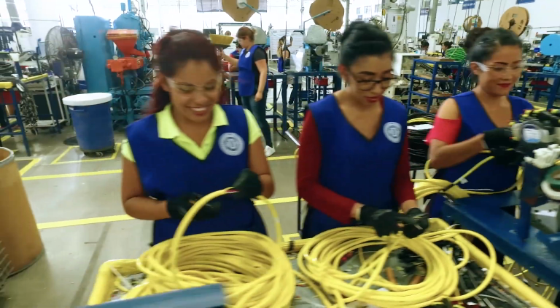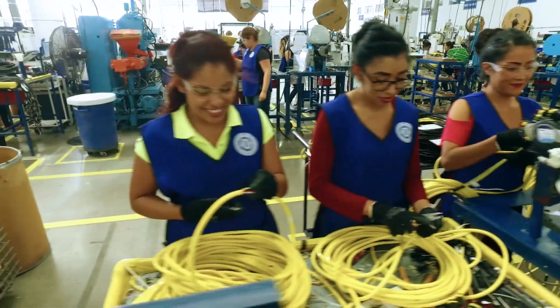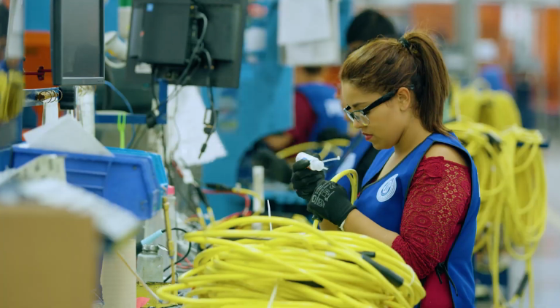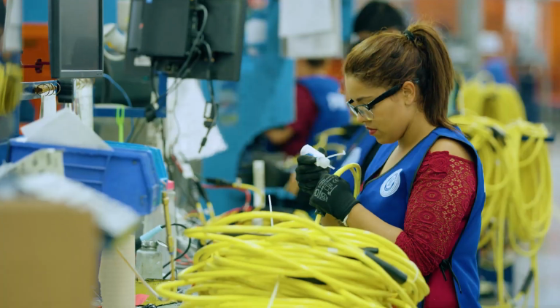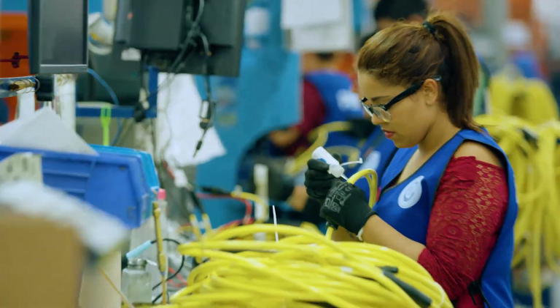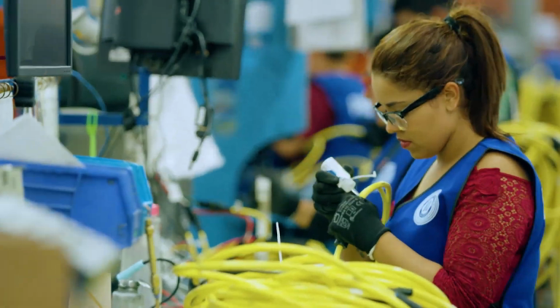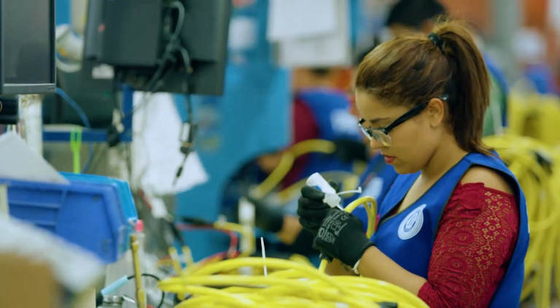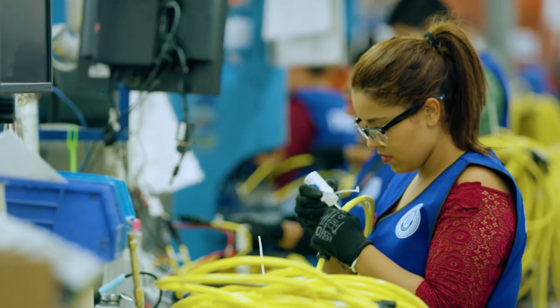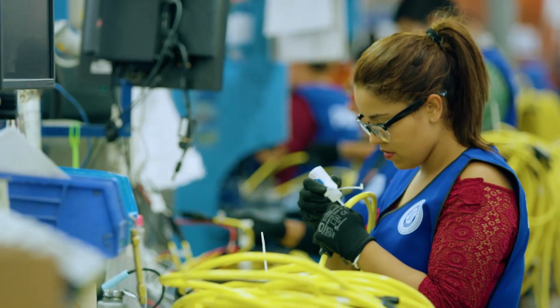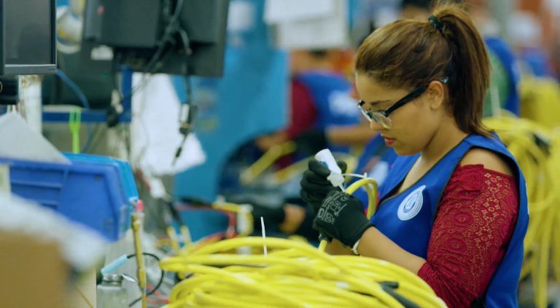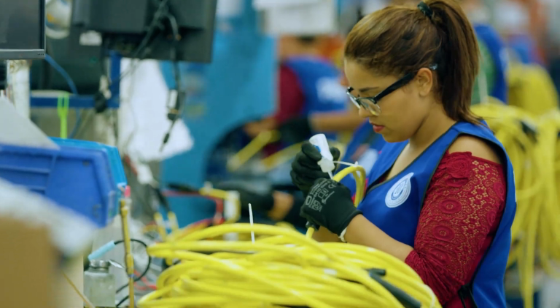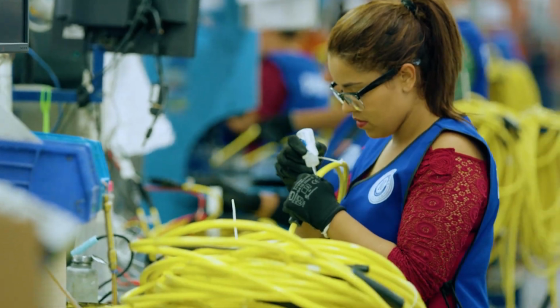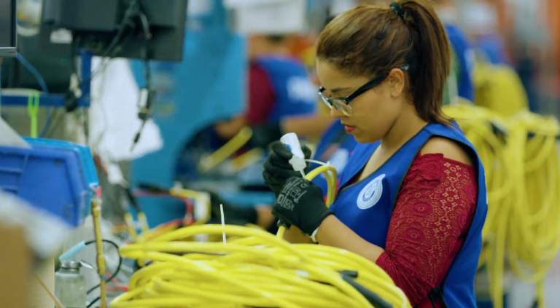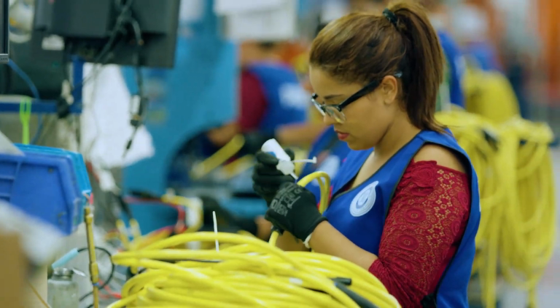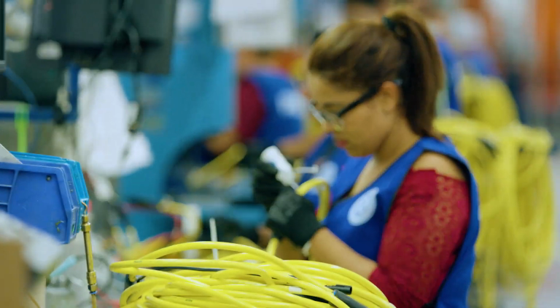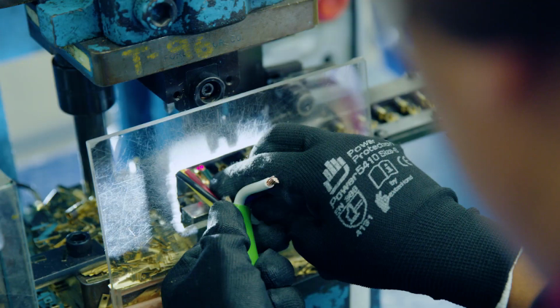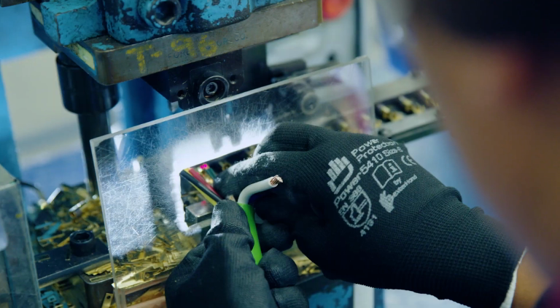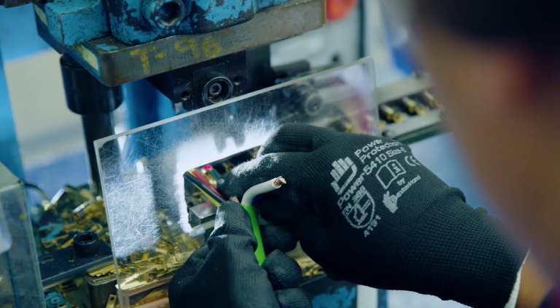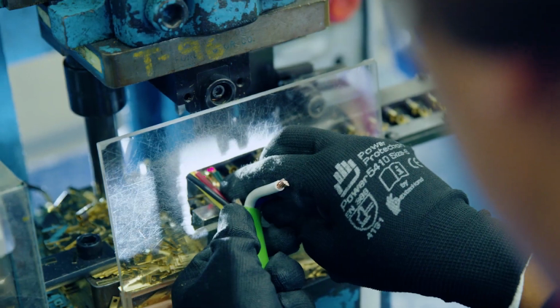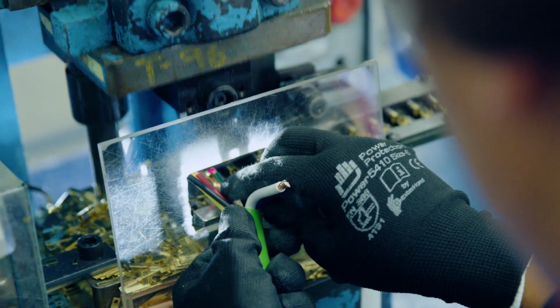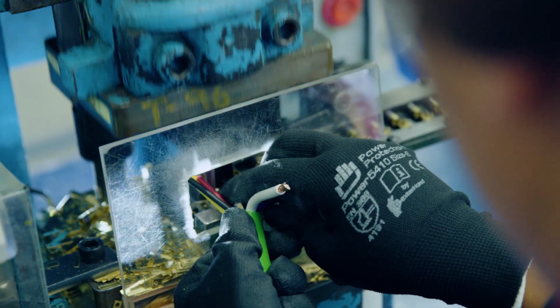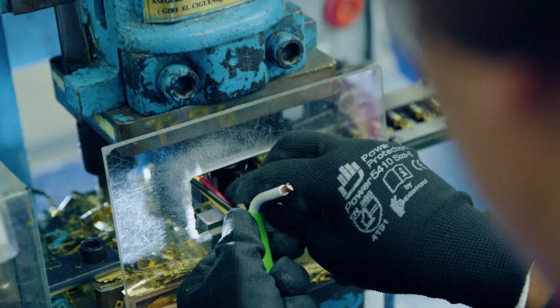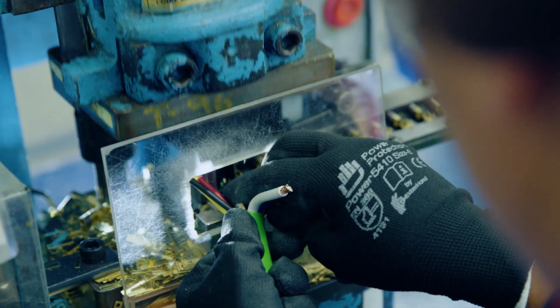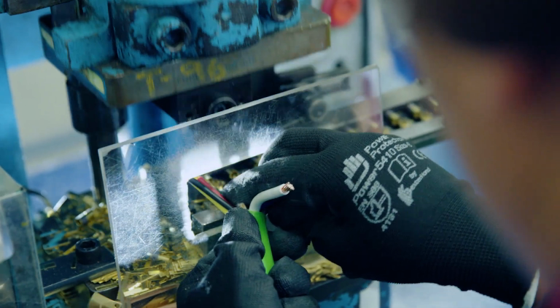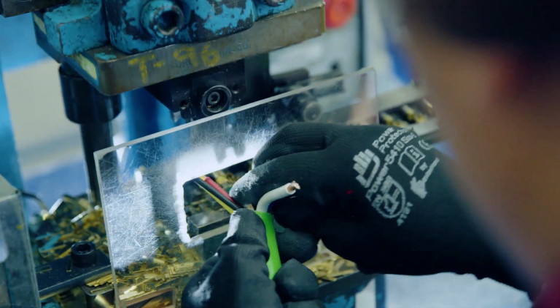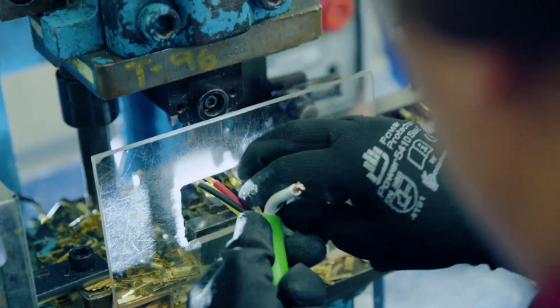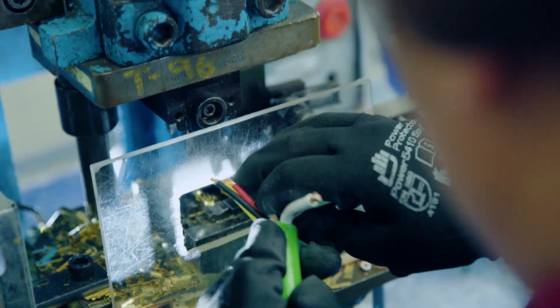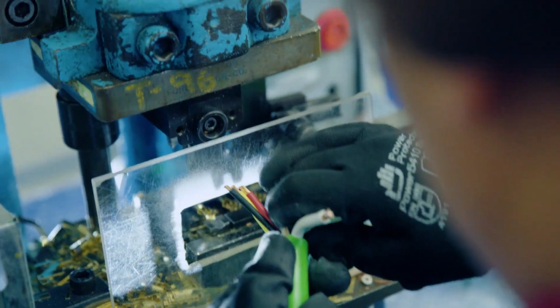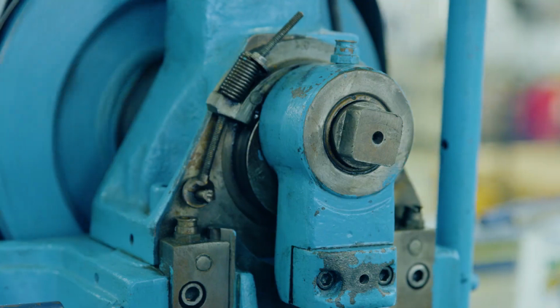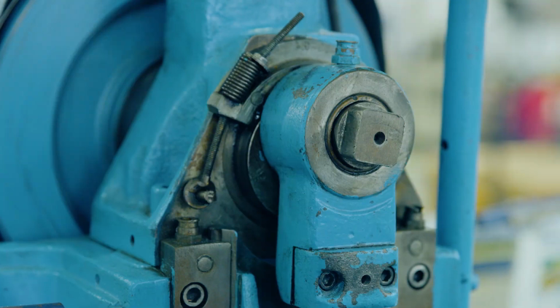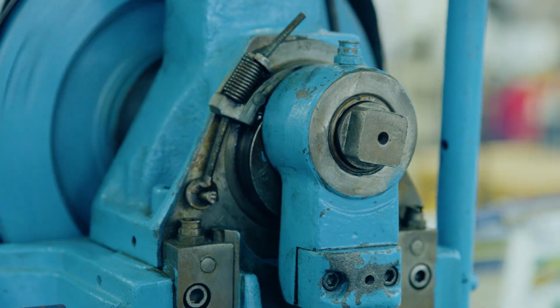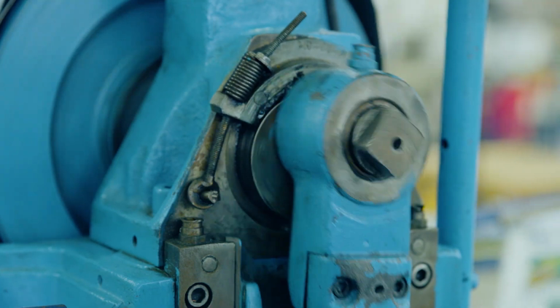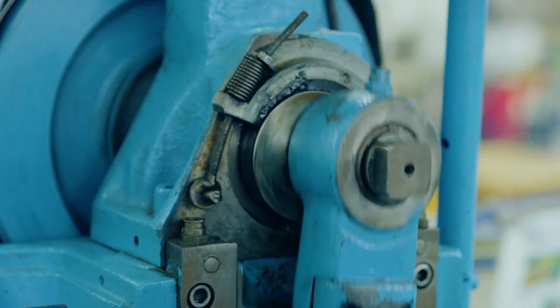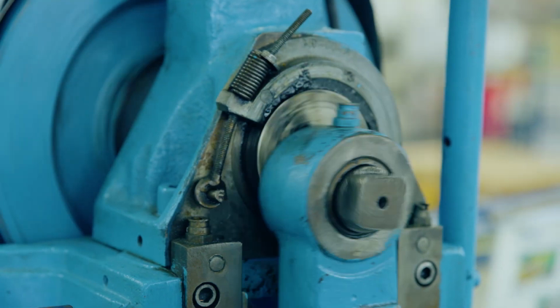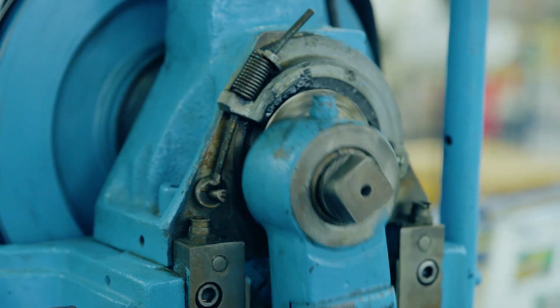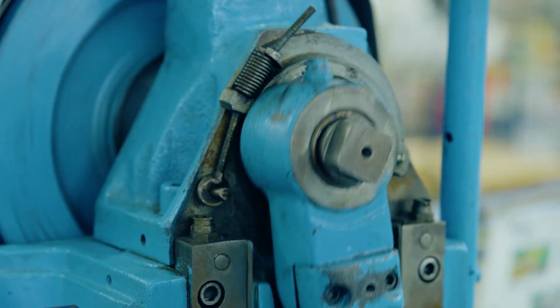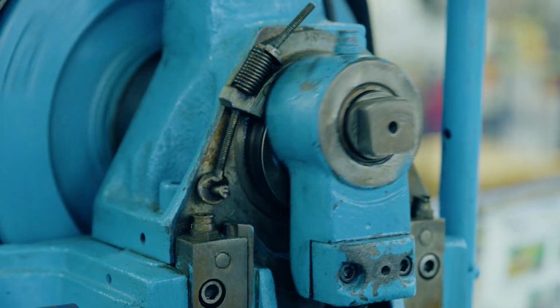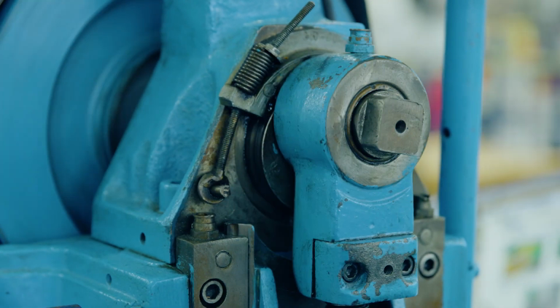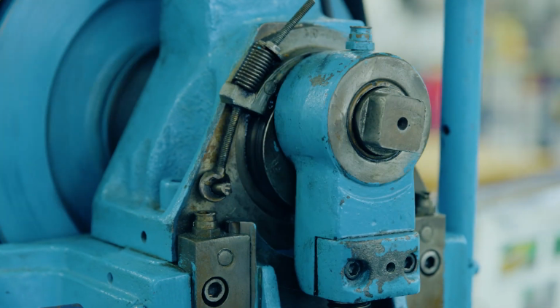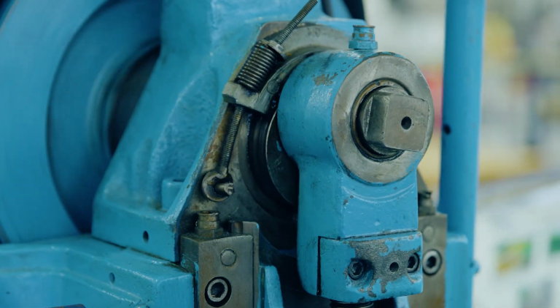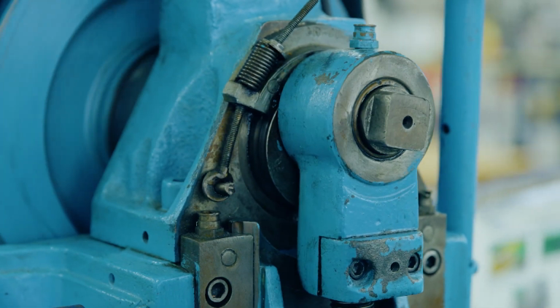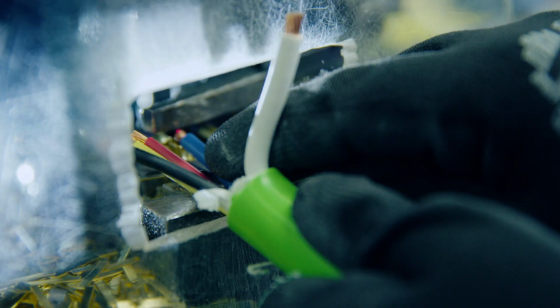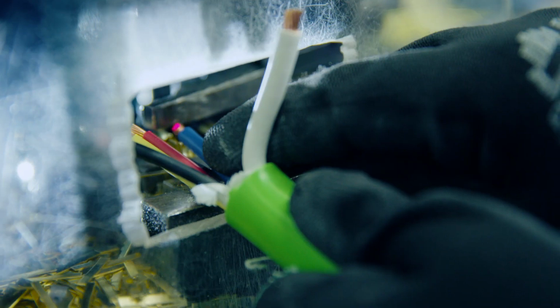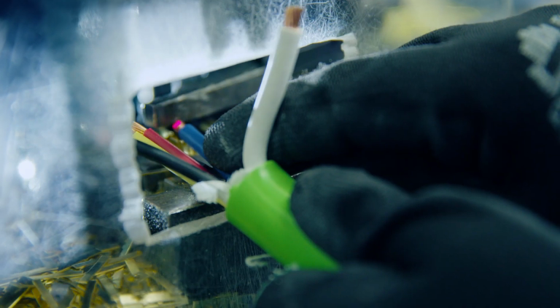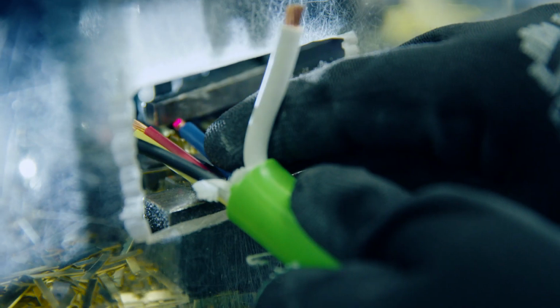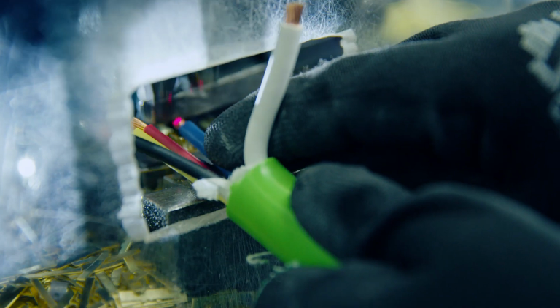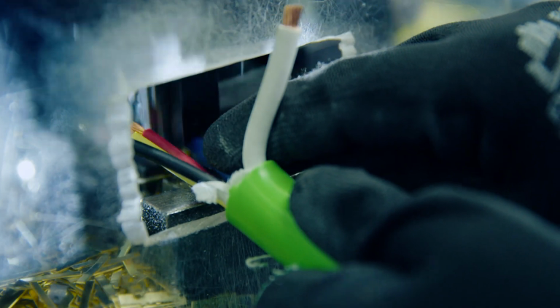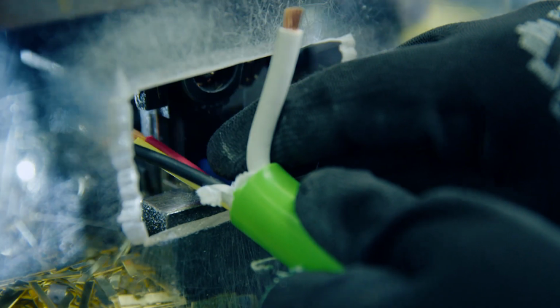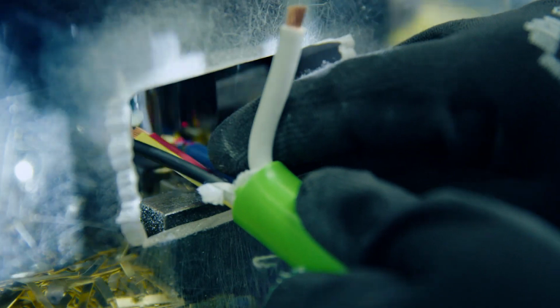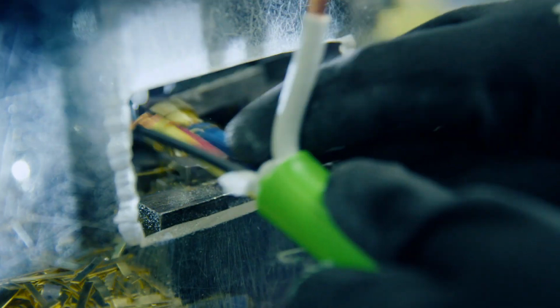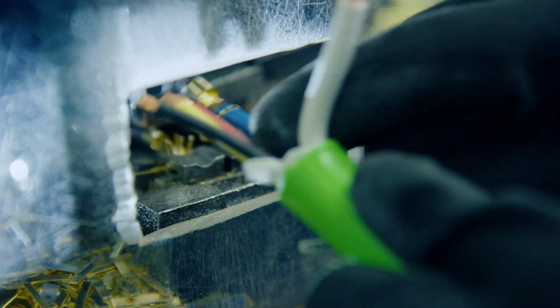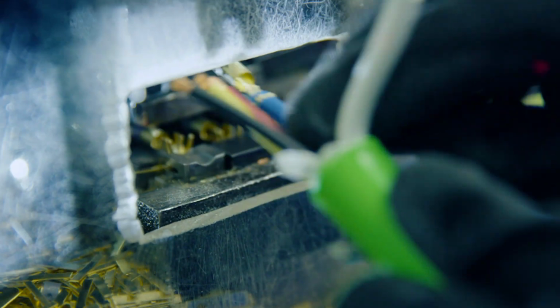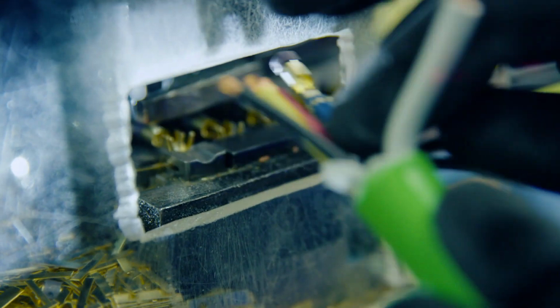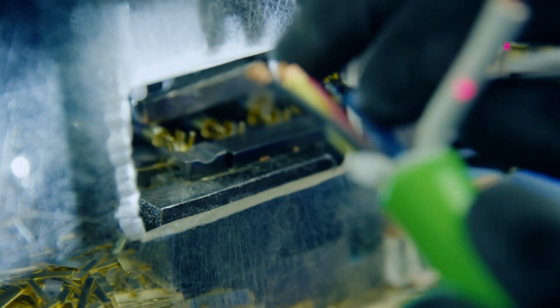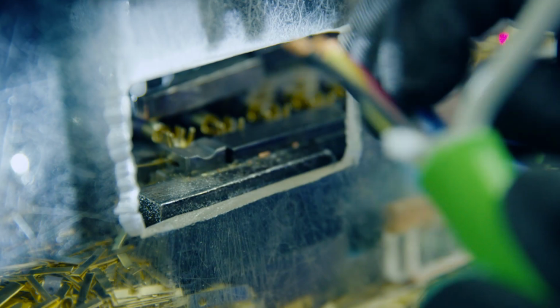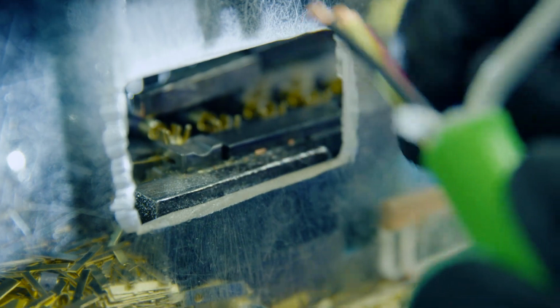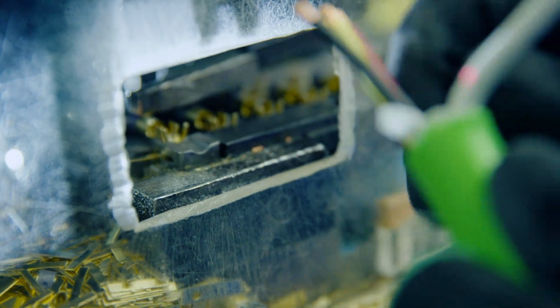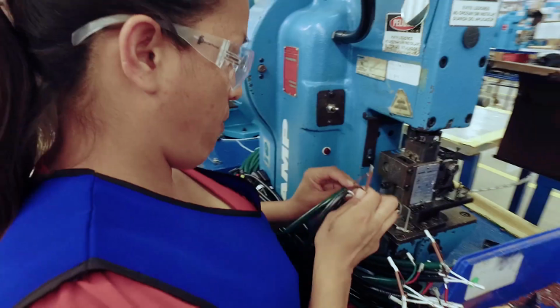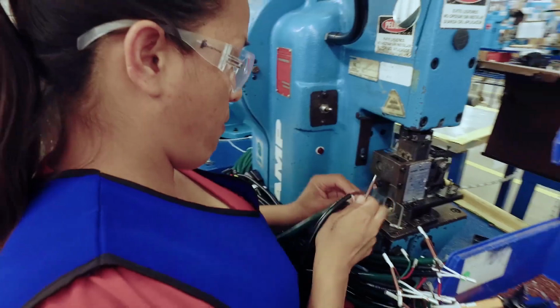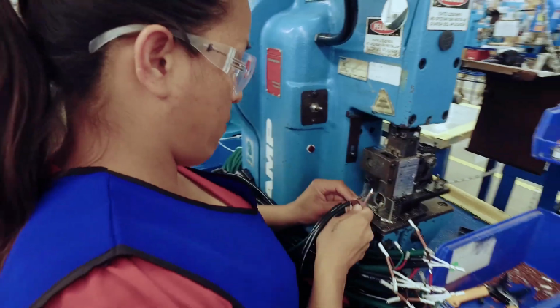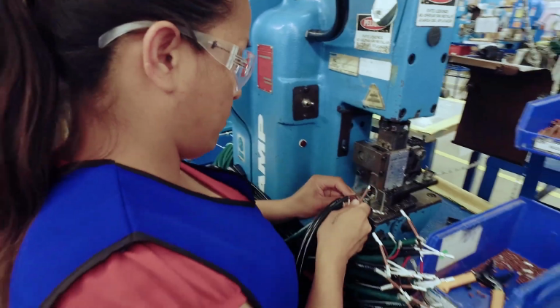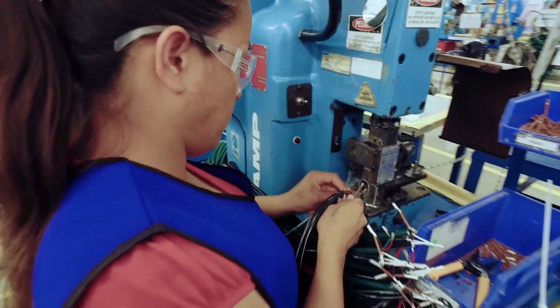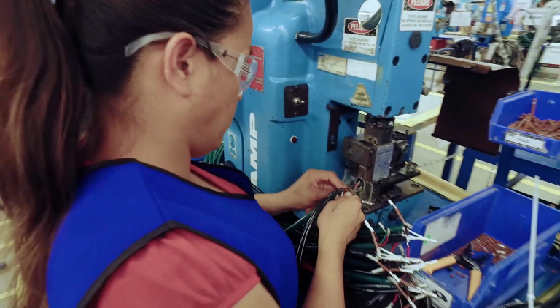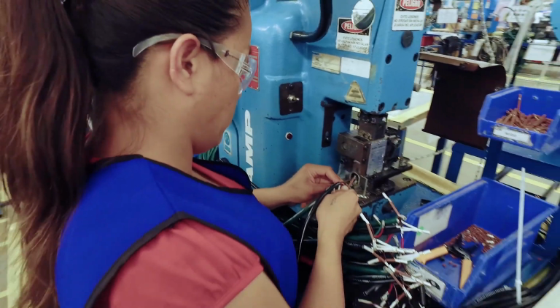People with passion, committed with the company, committed with the customers. People that really come and enjoy what they do.